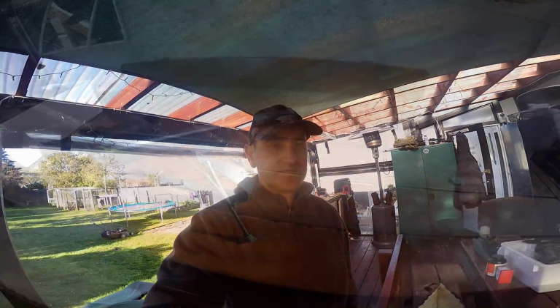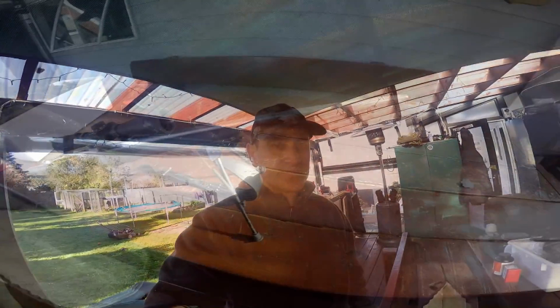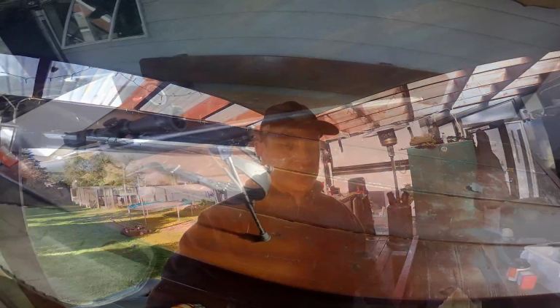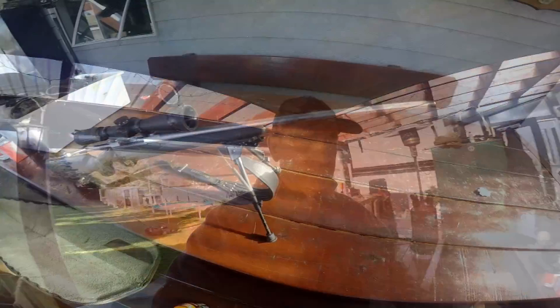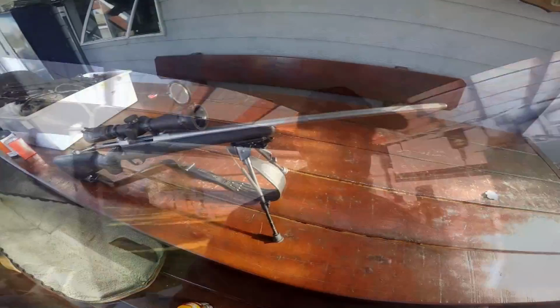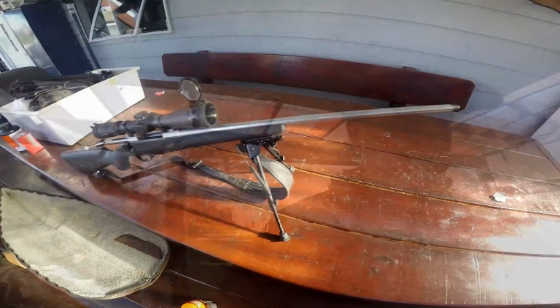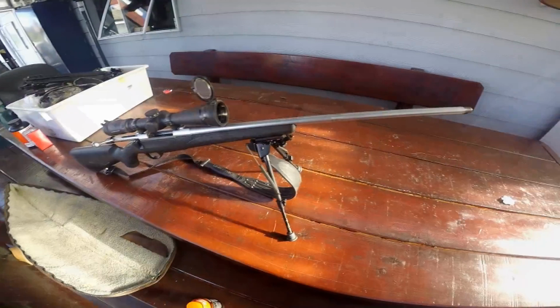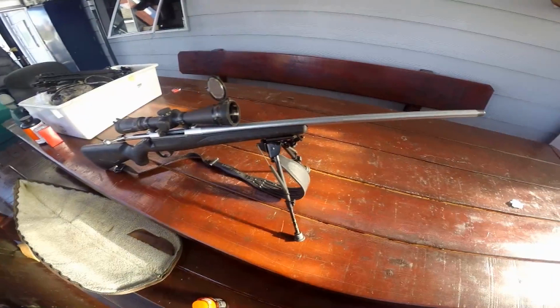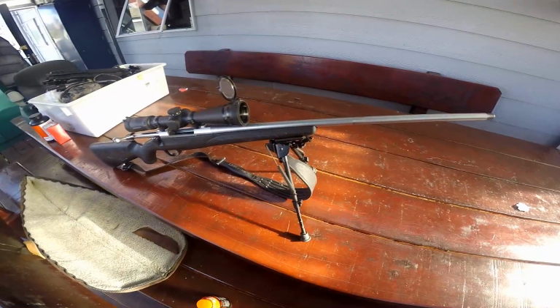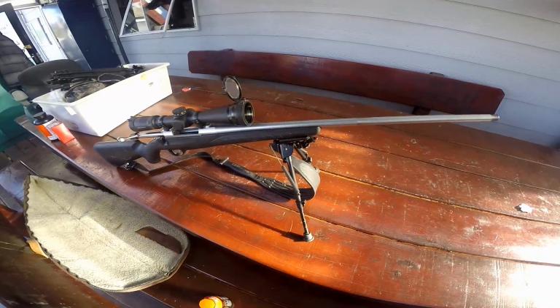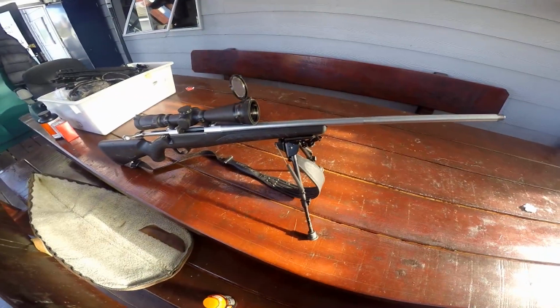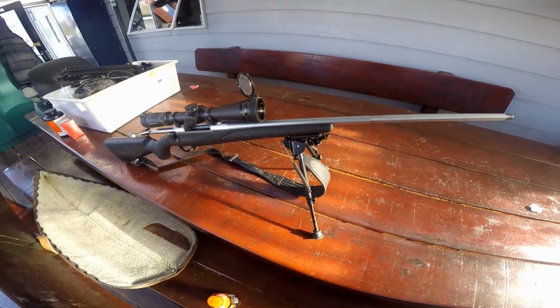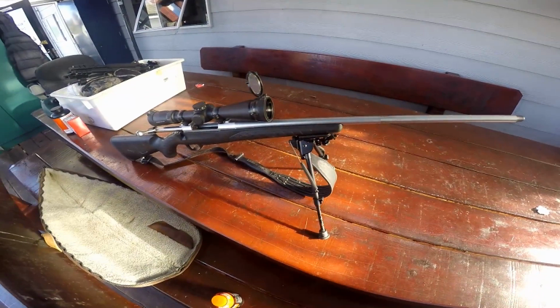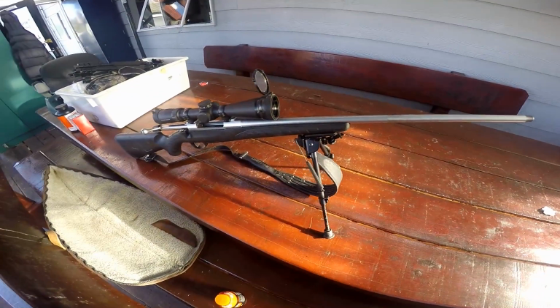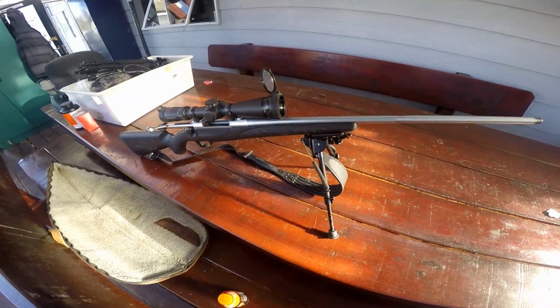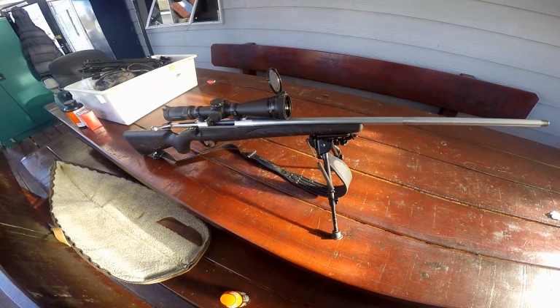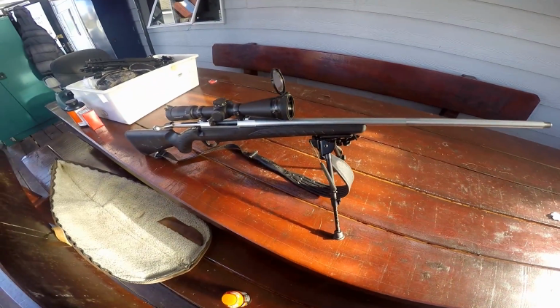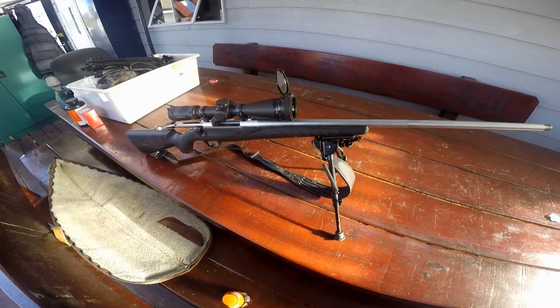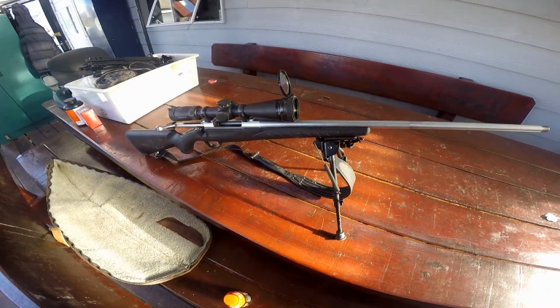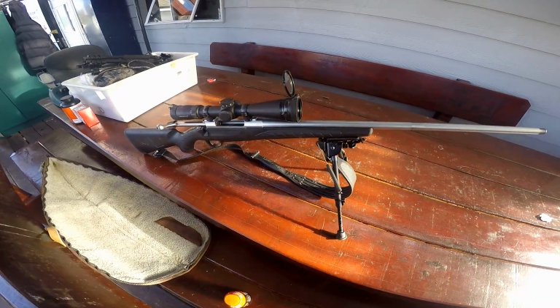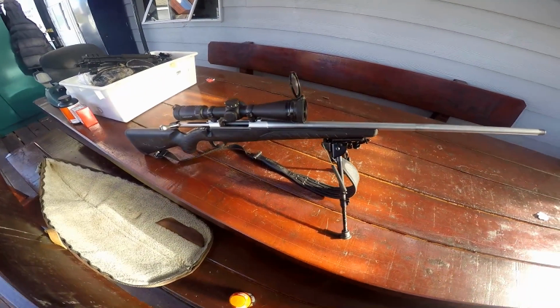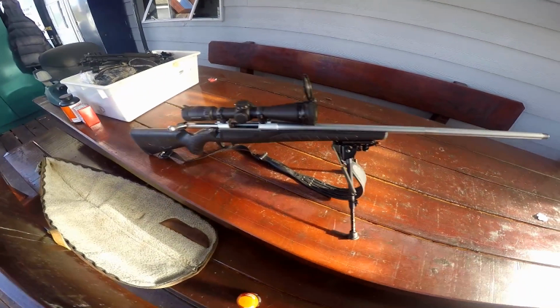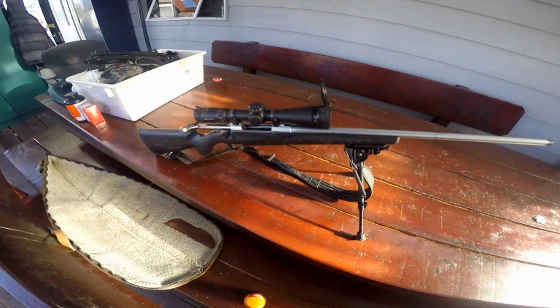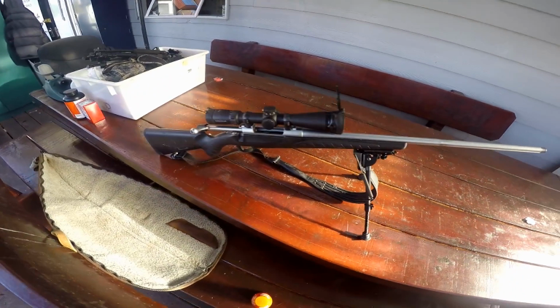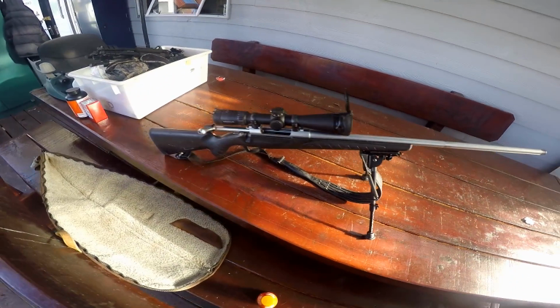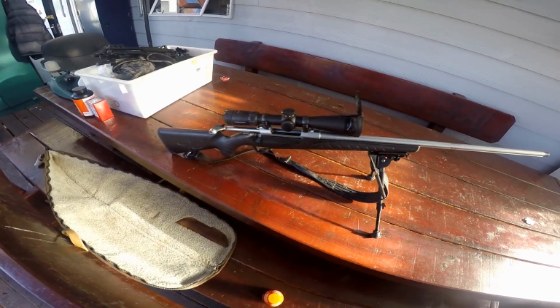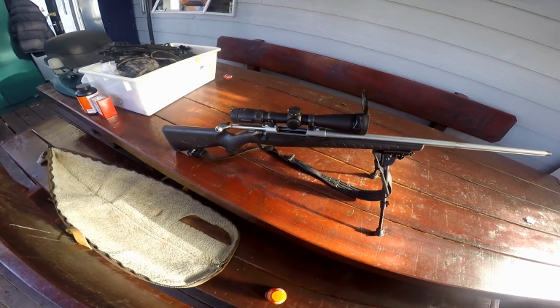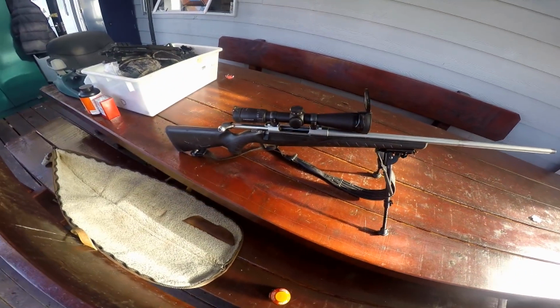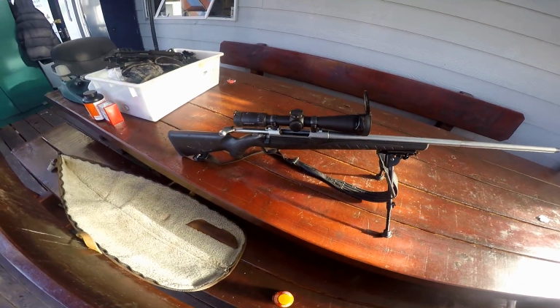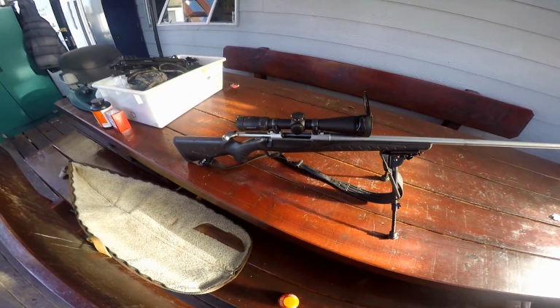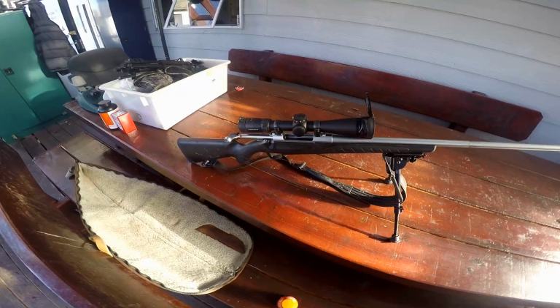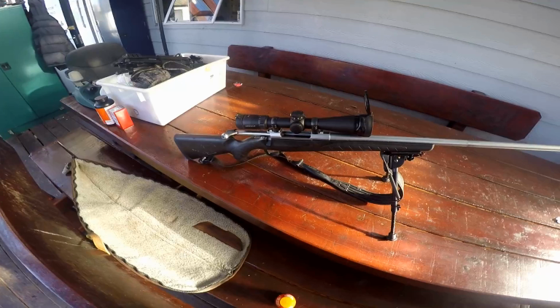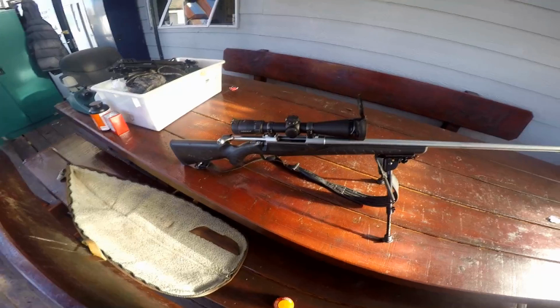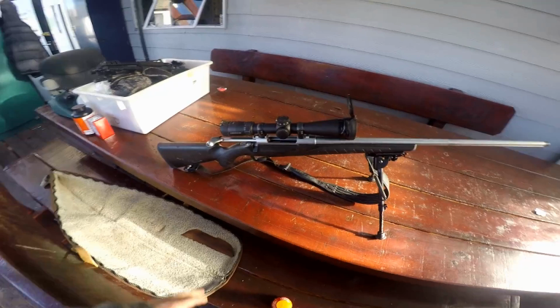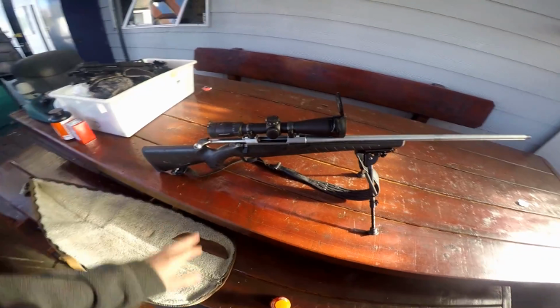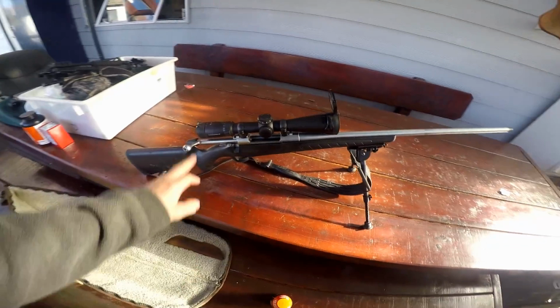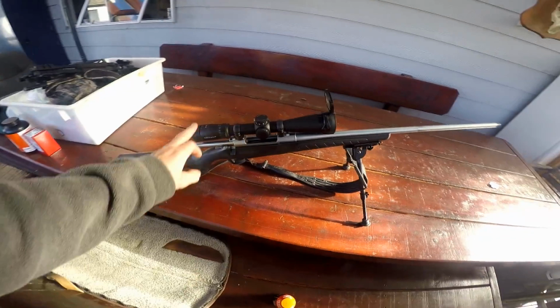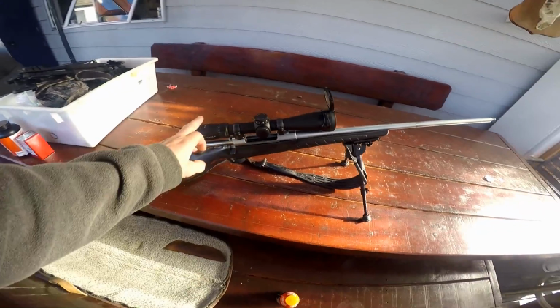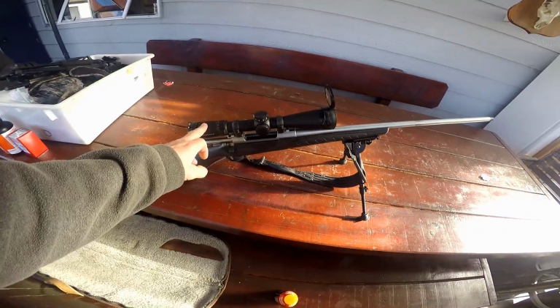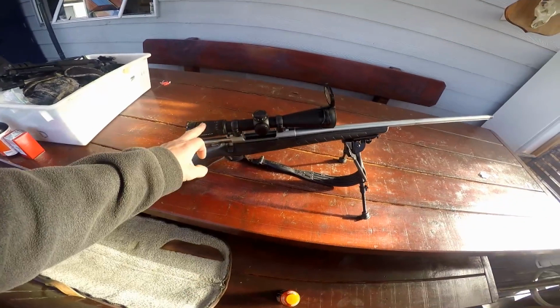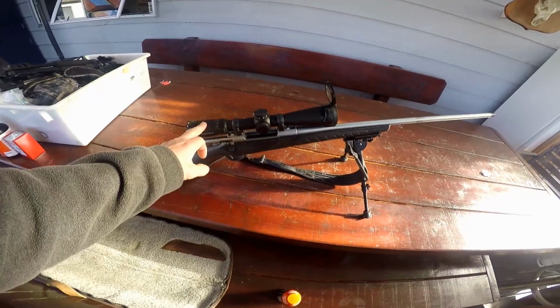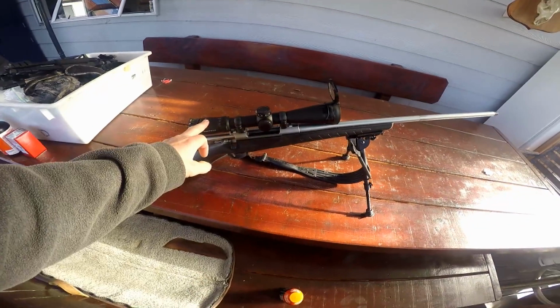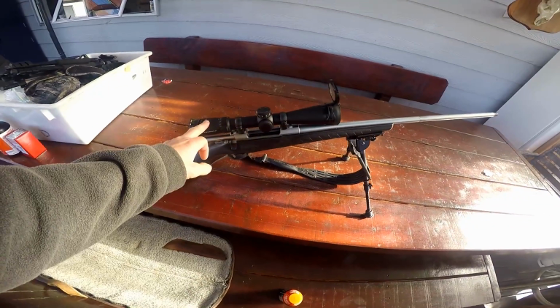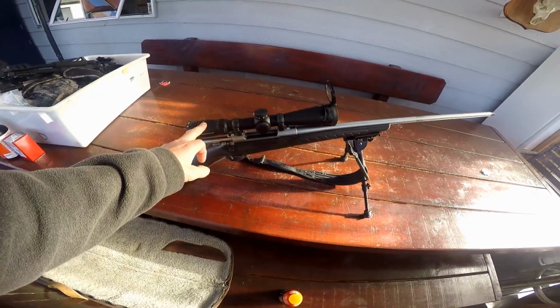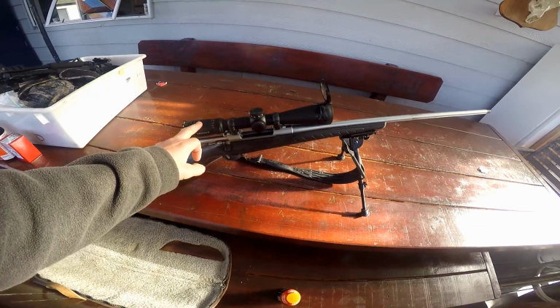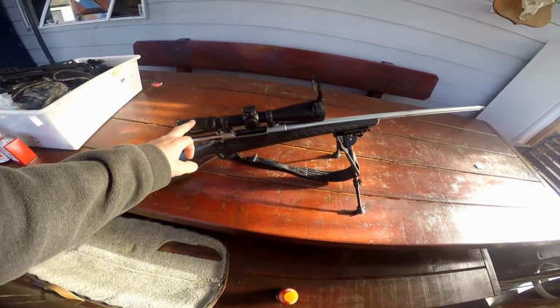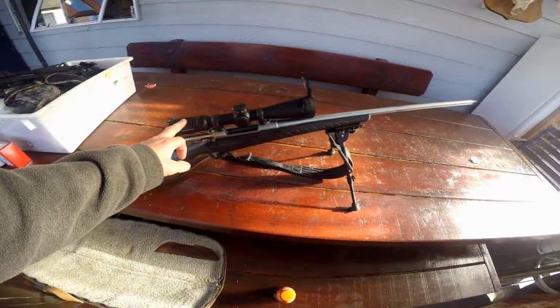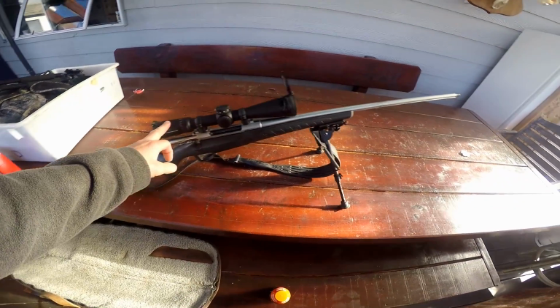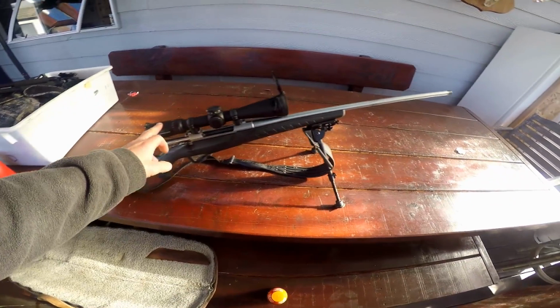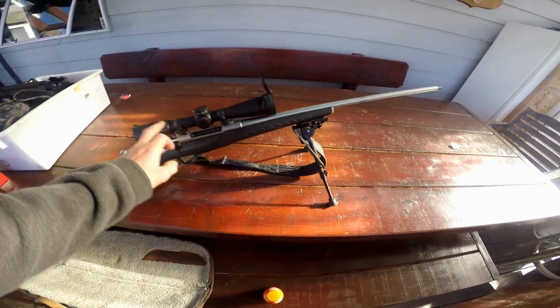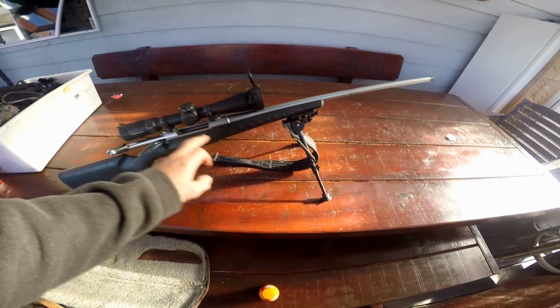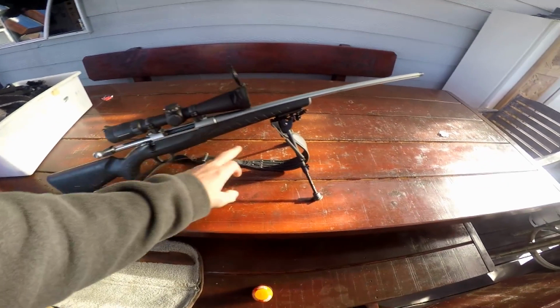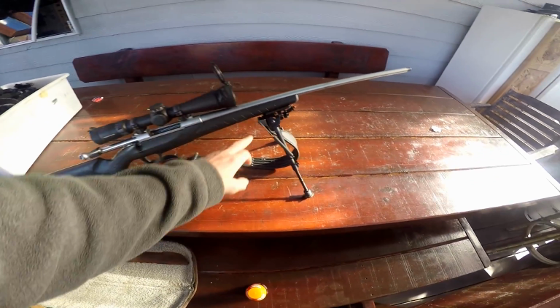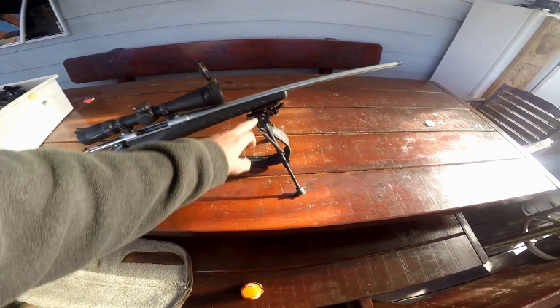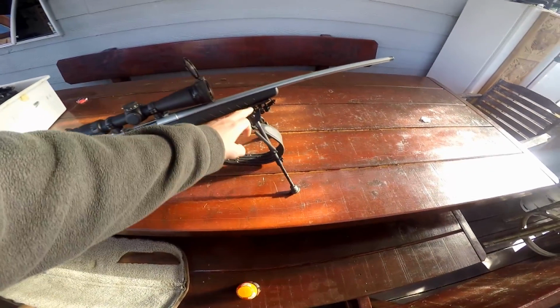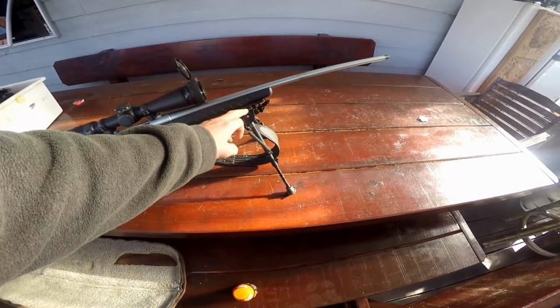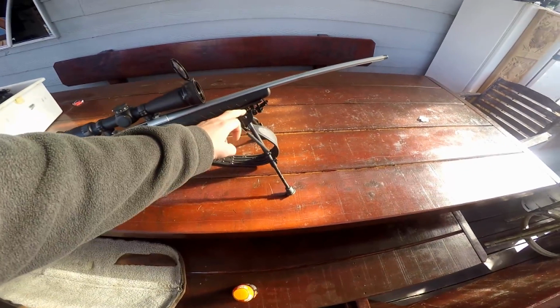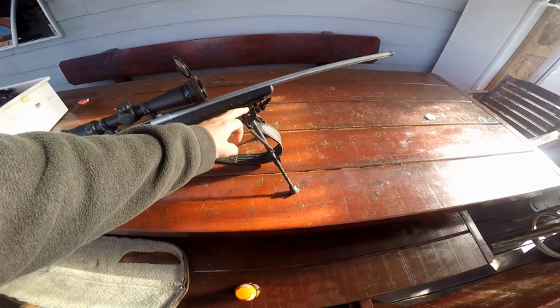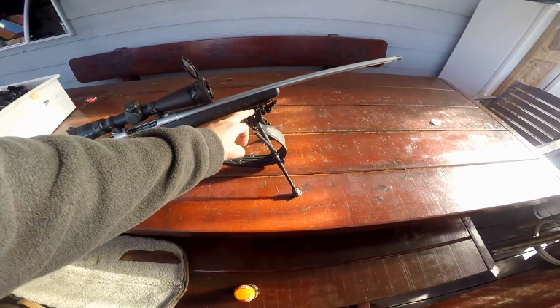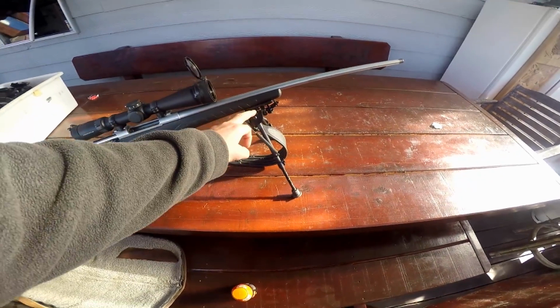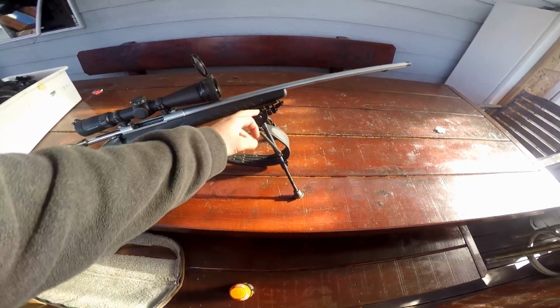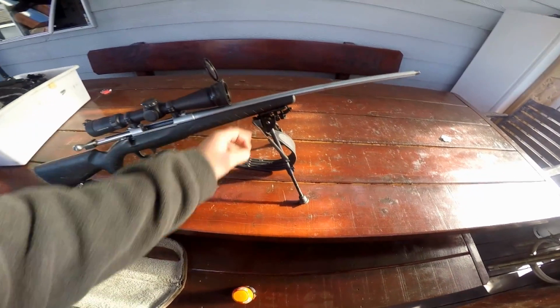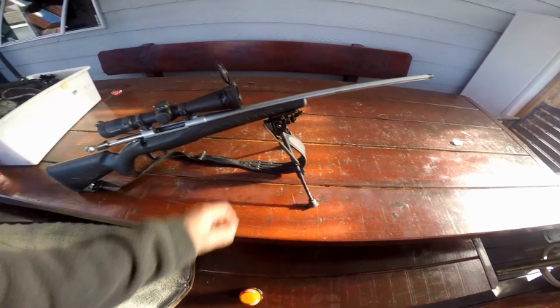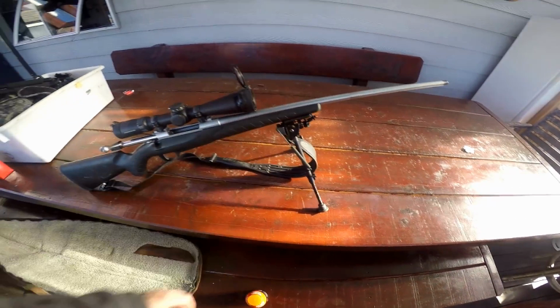This is Owen's rifle here - a Sako A7. It's got a scope on it, a Leupold VX6, and he's also got a Harris Bipod on it.